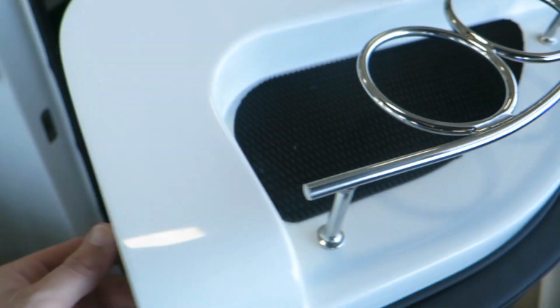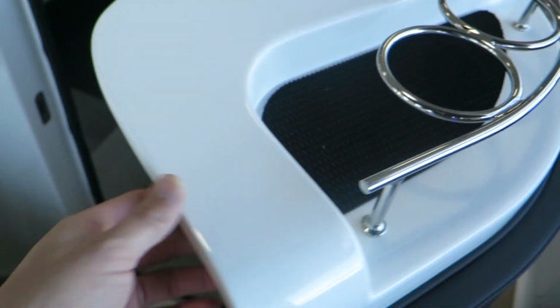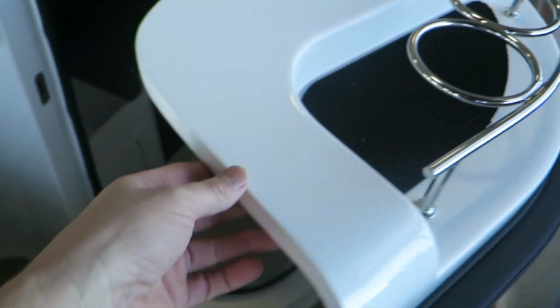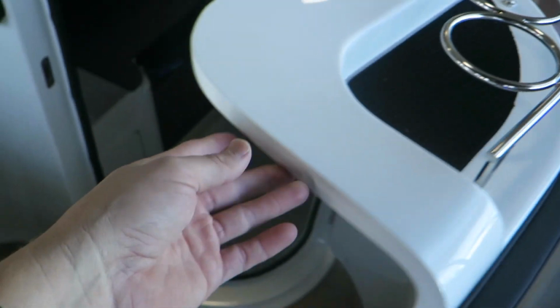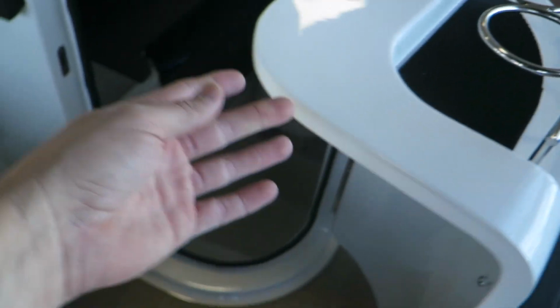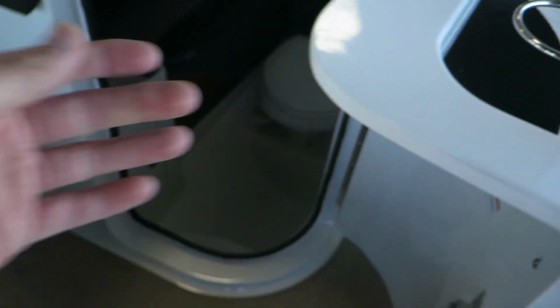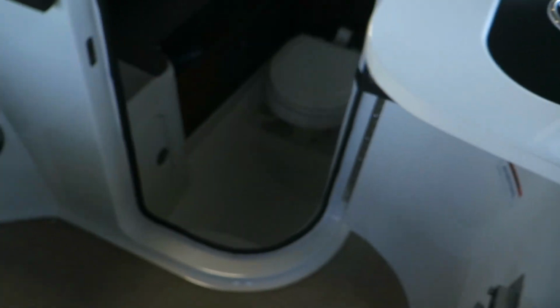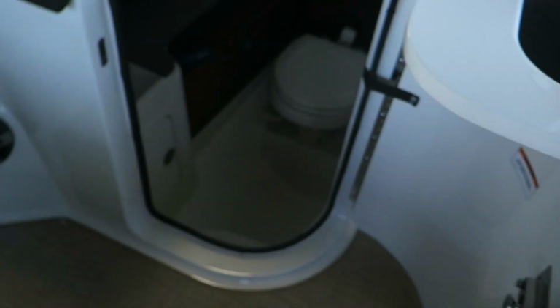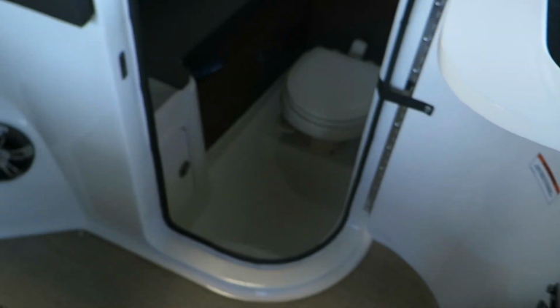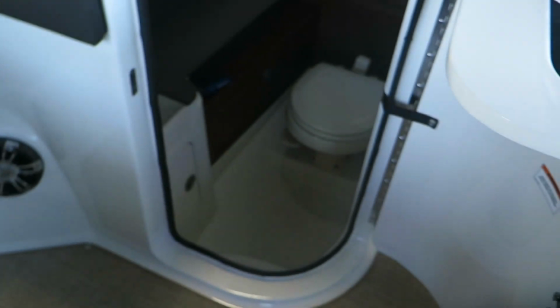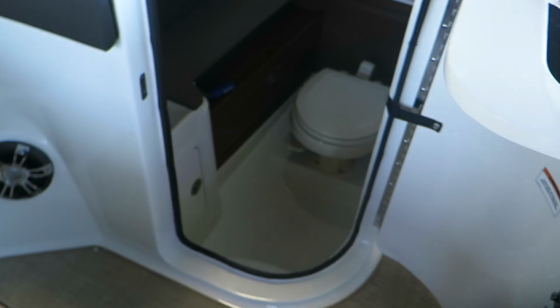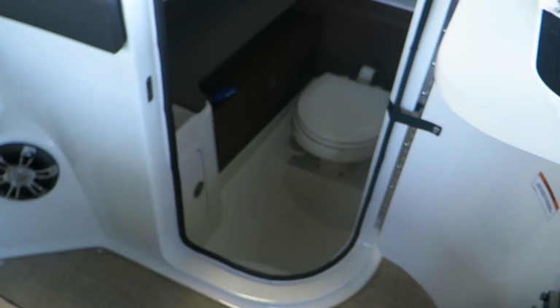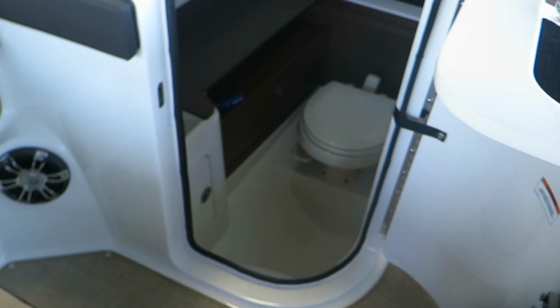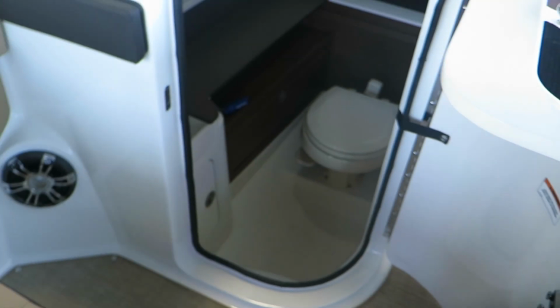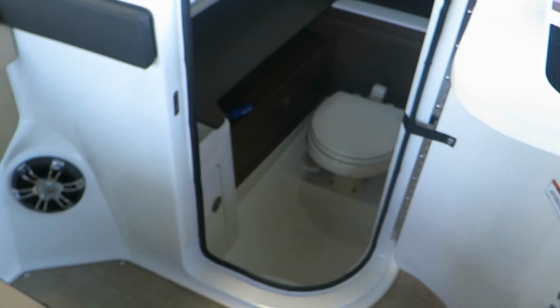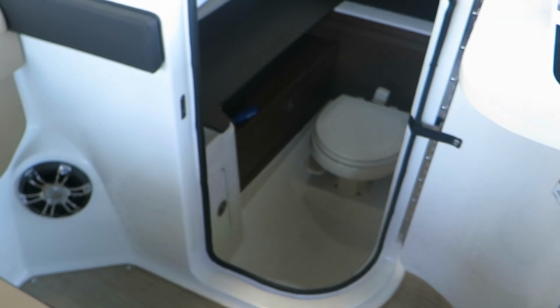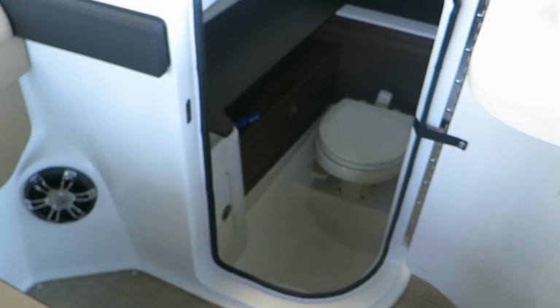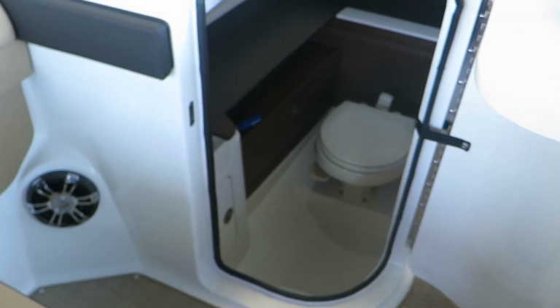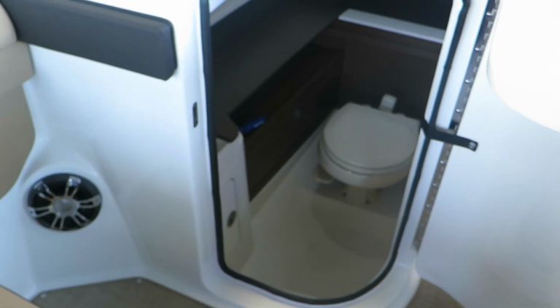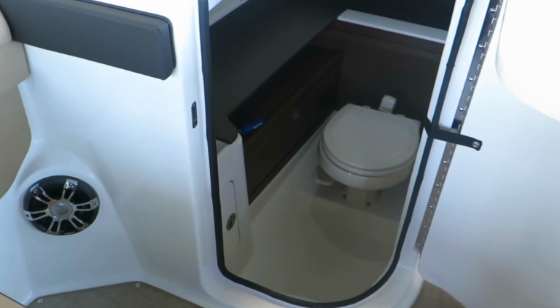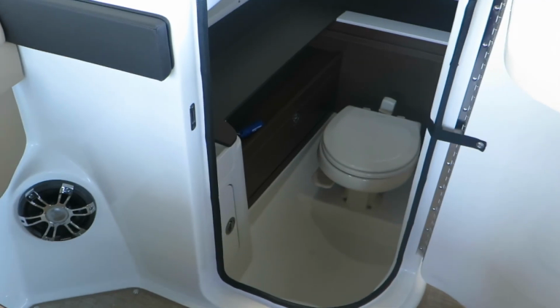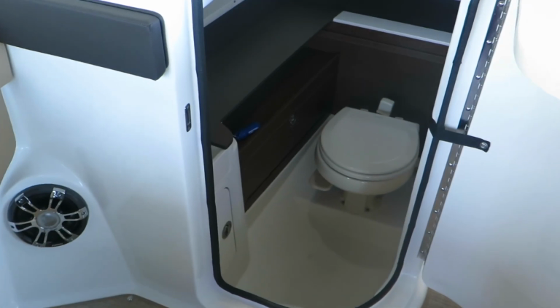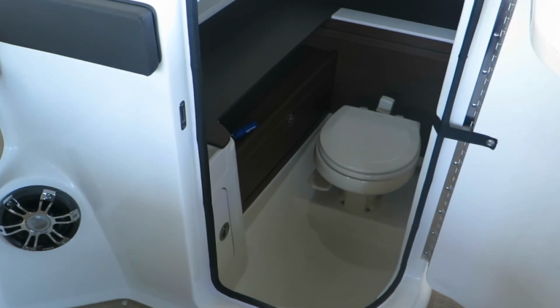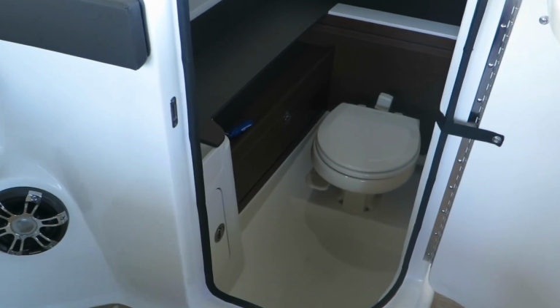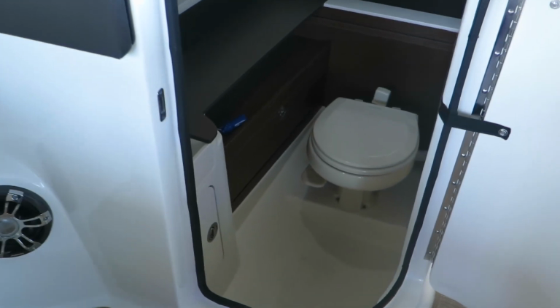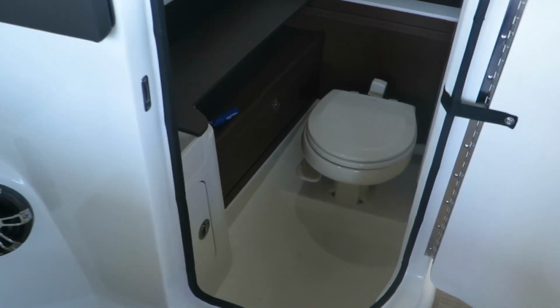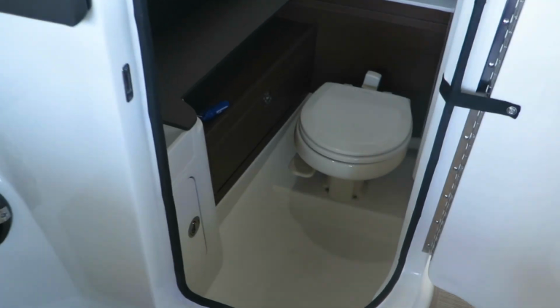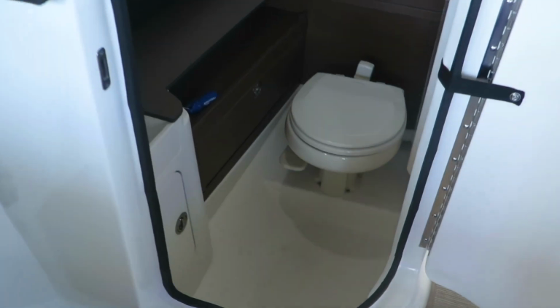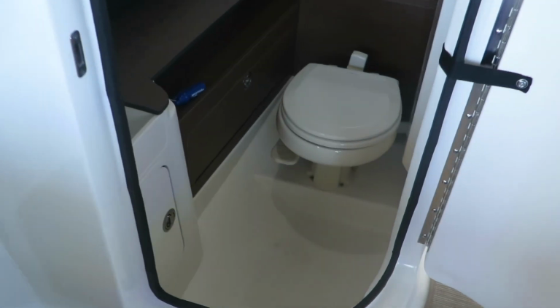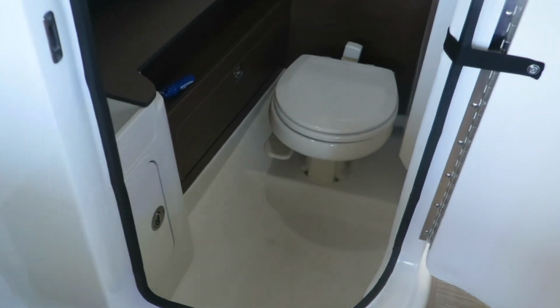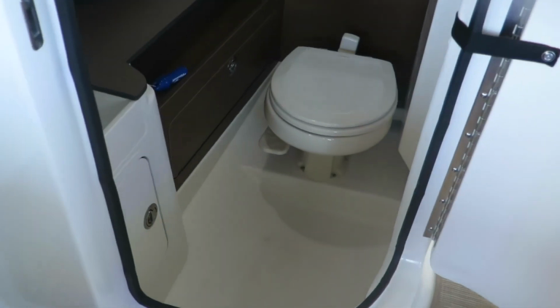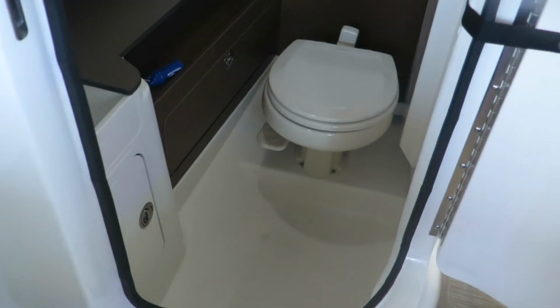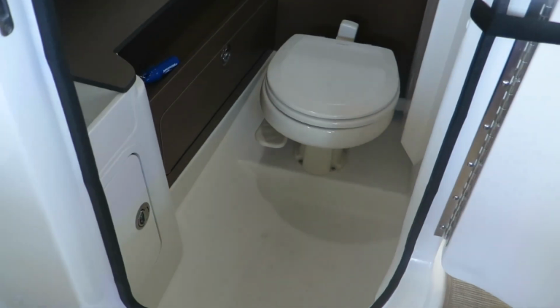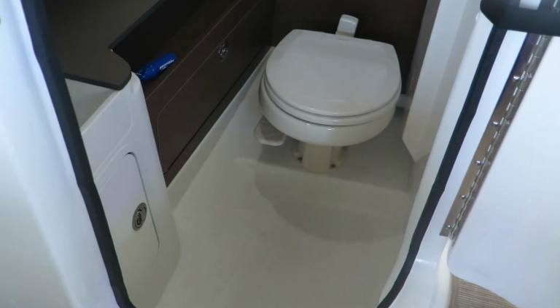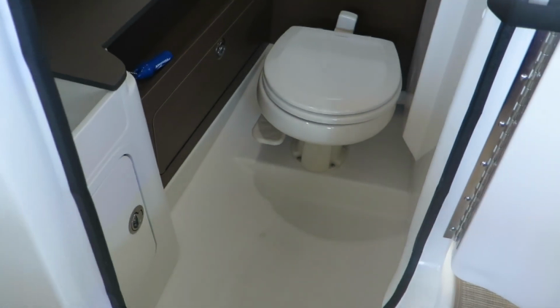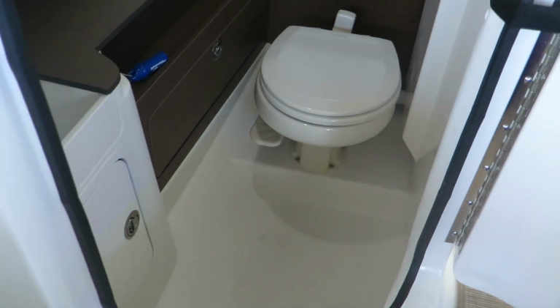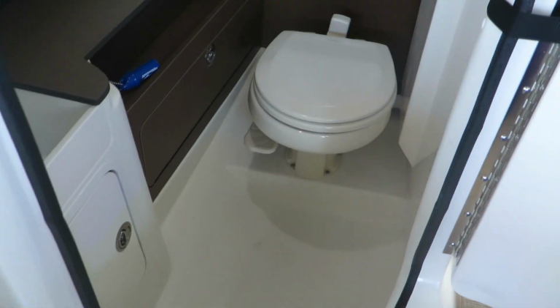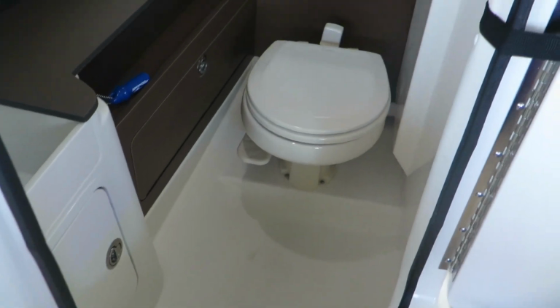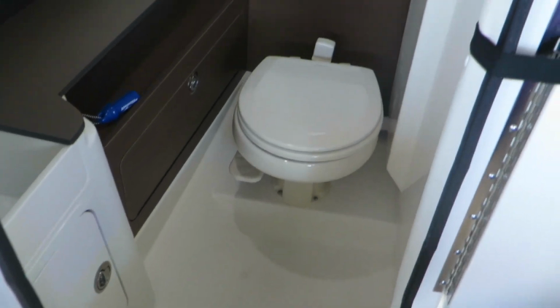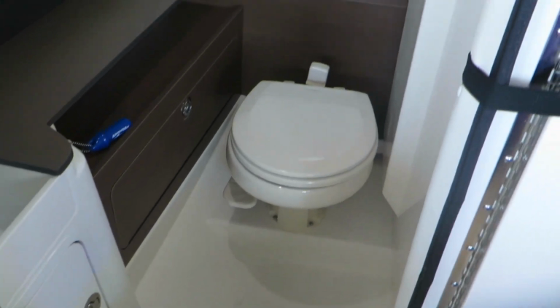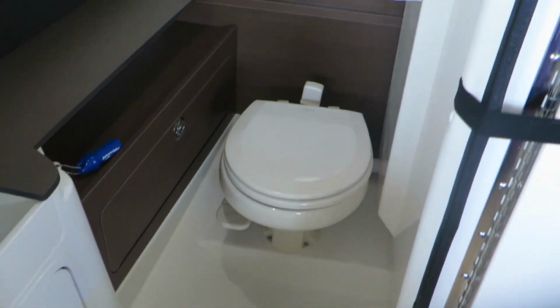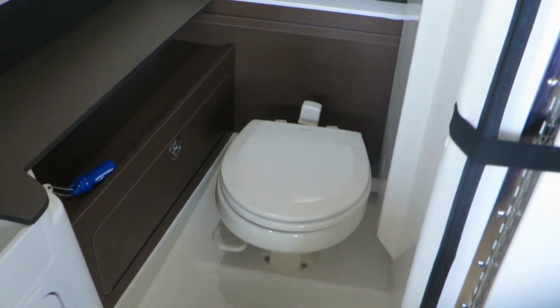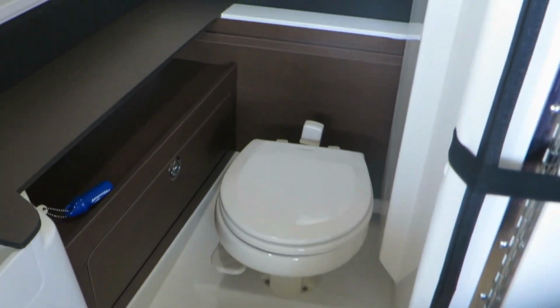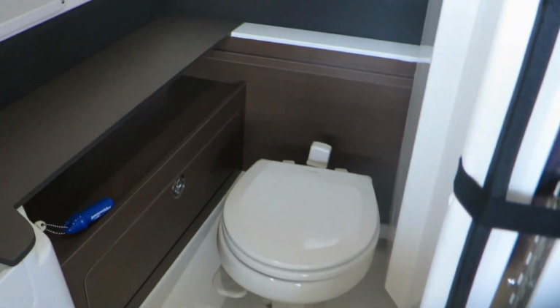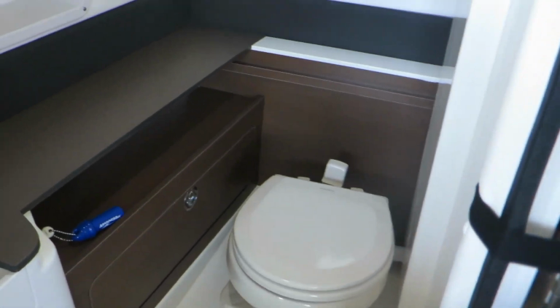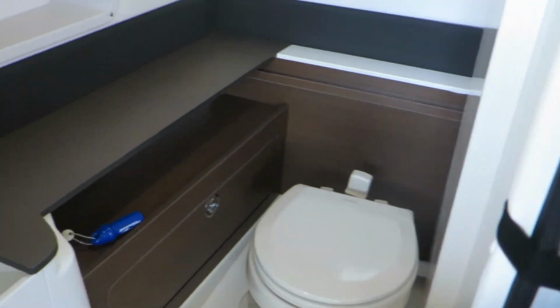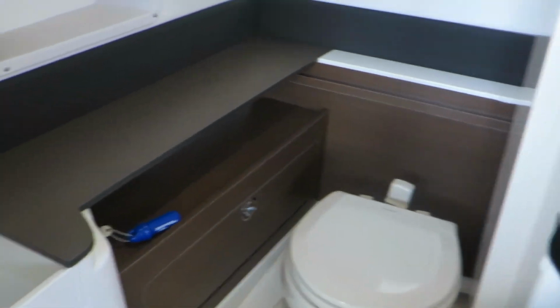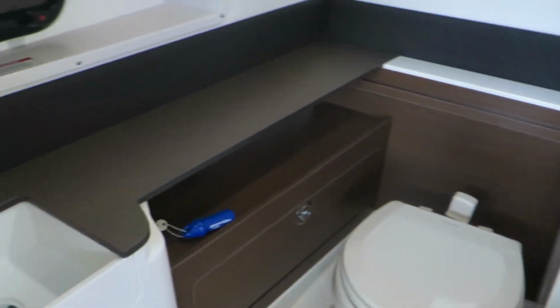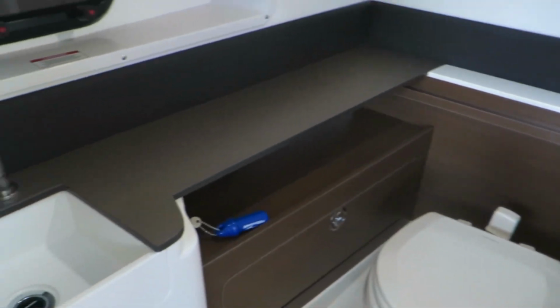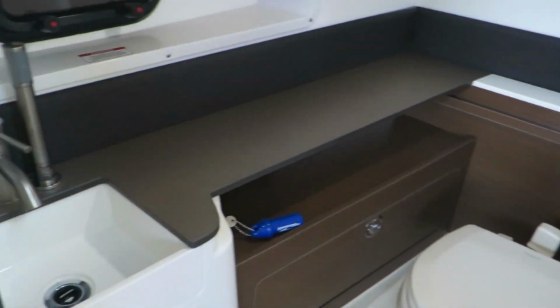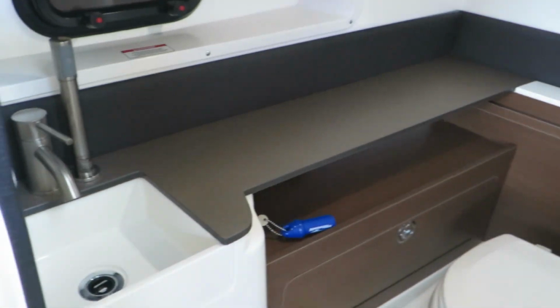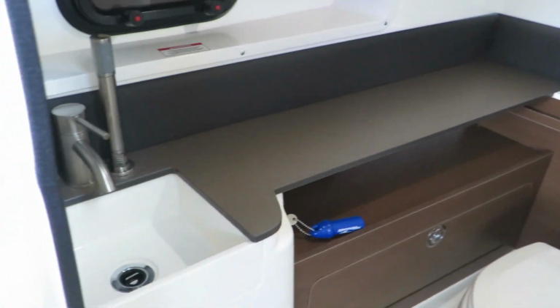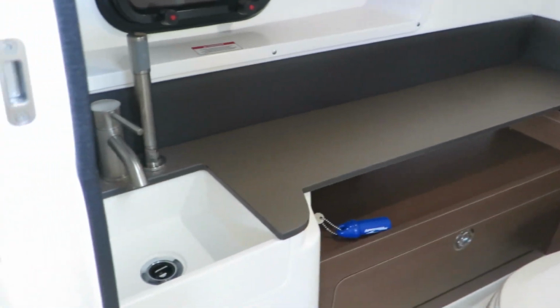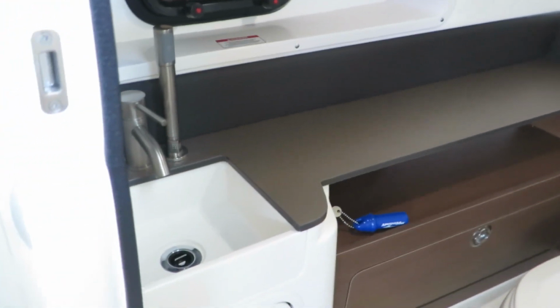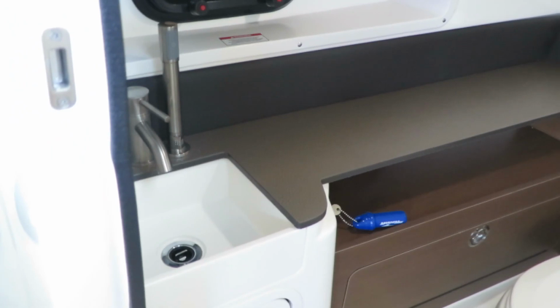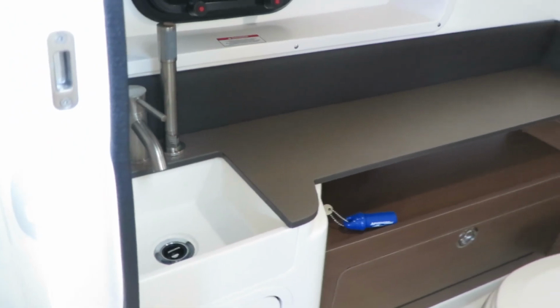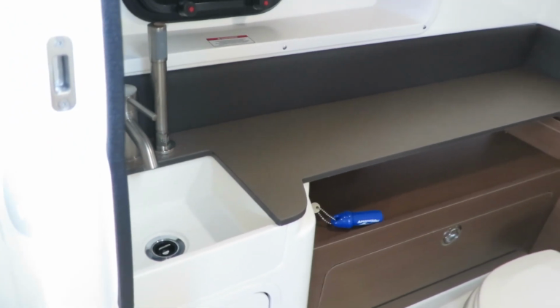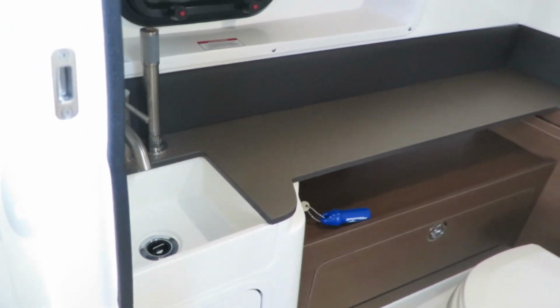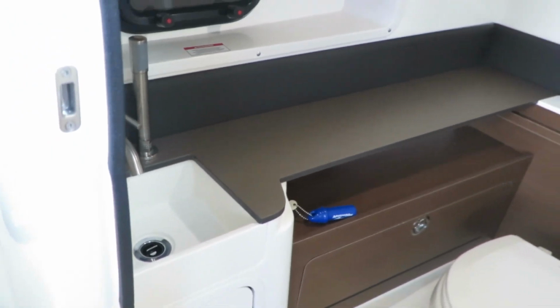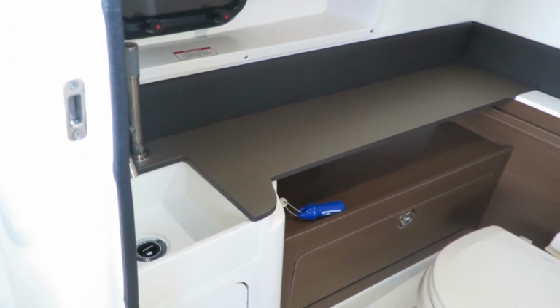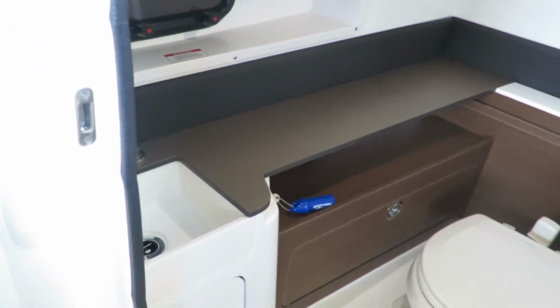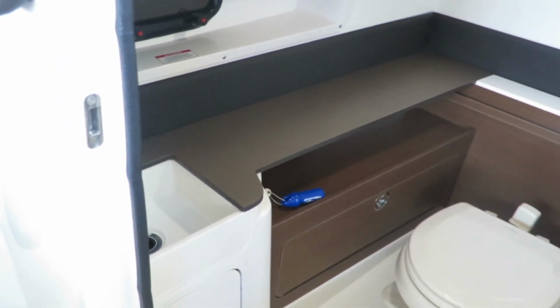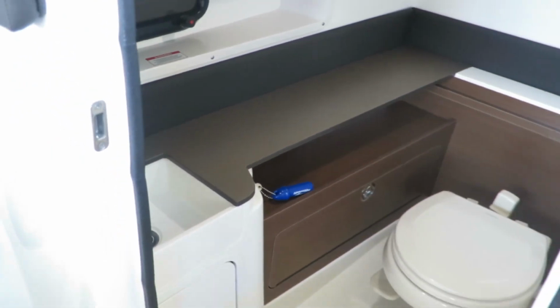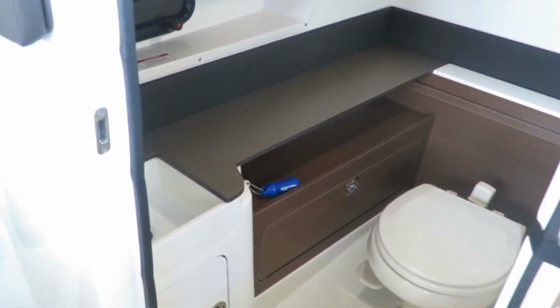This boat has a pretty good-sized head. It can fit in there nicely, with a sink as well.